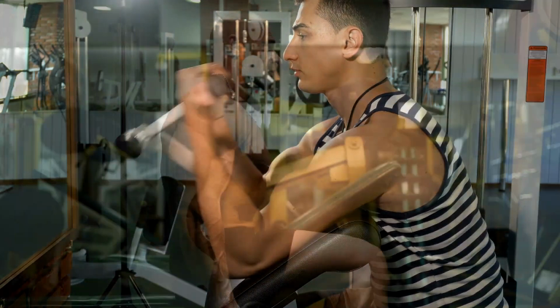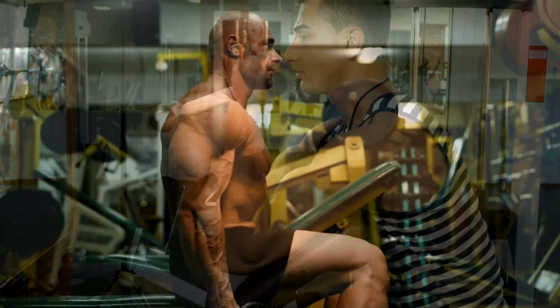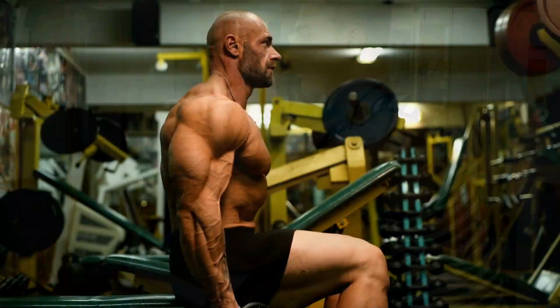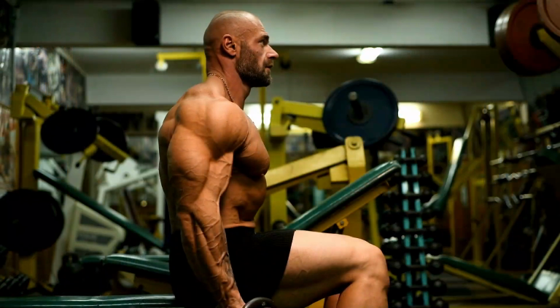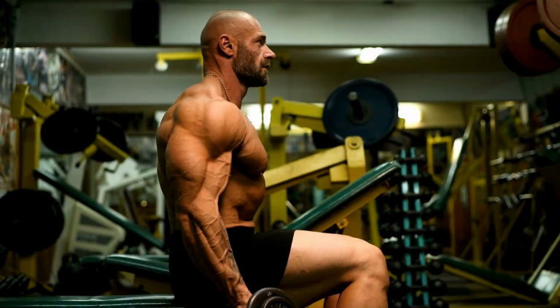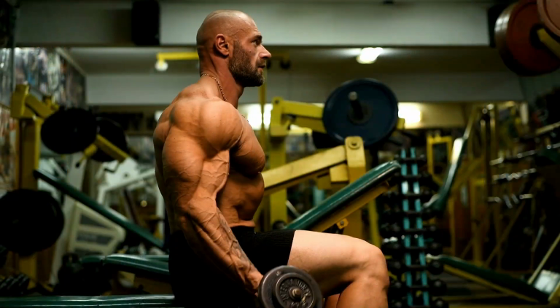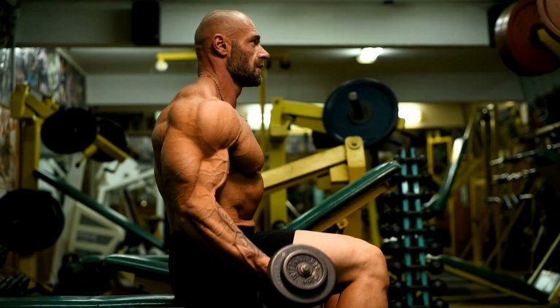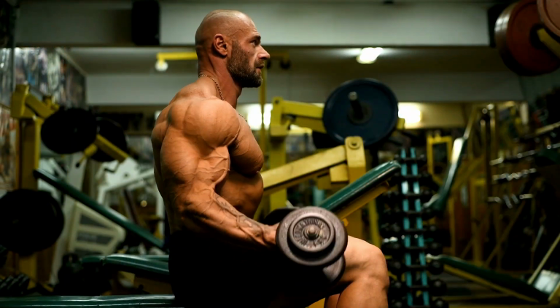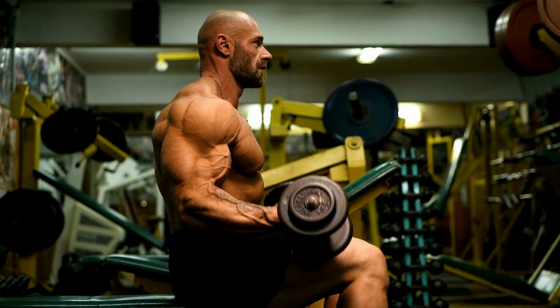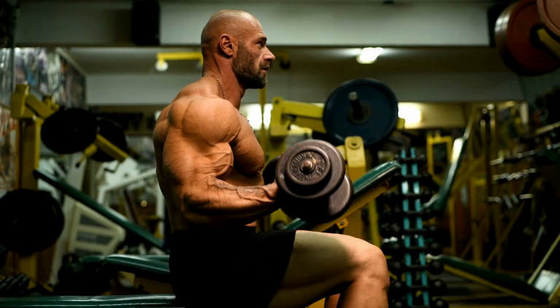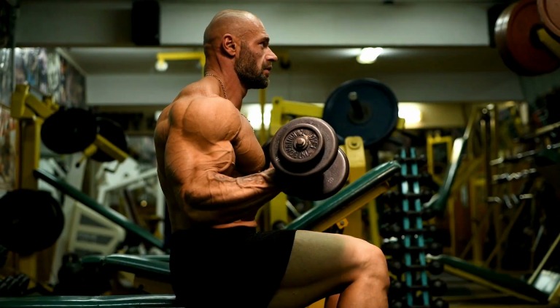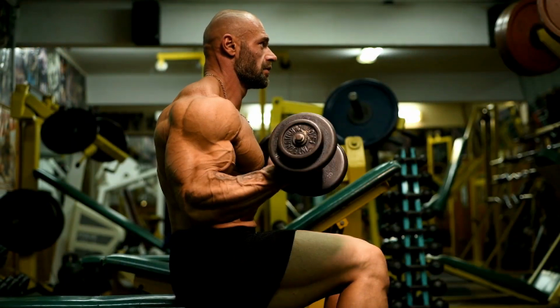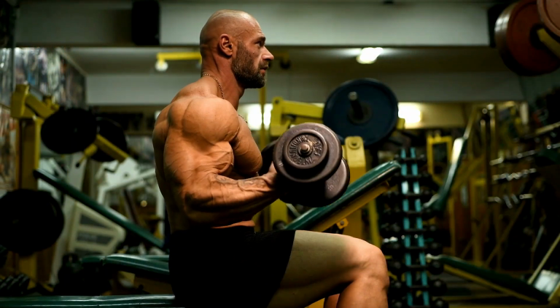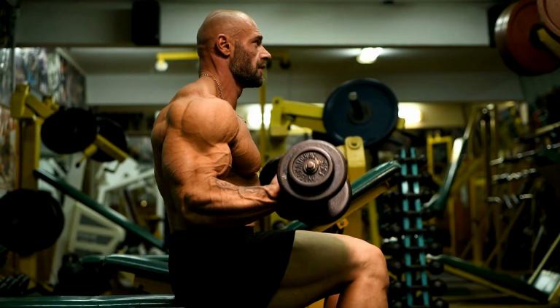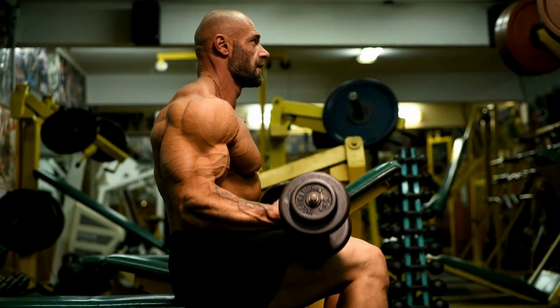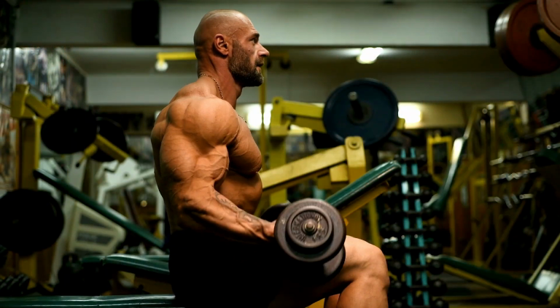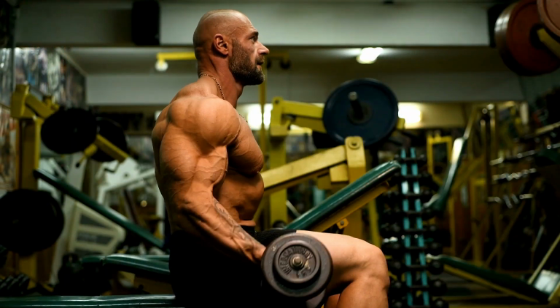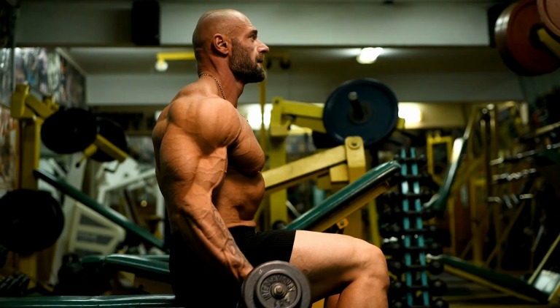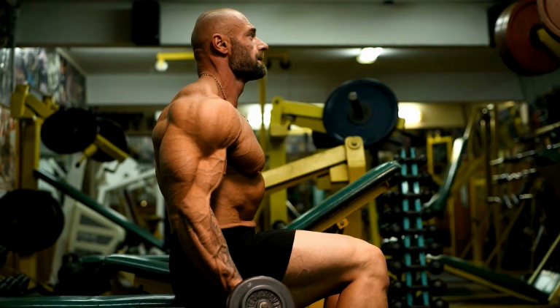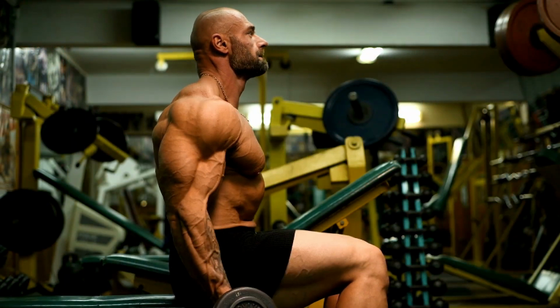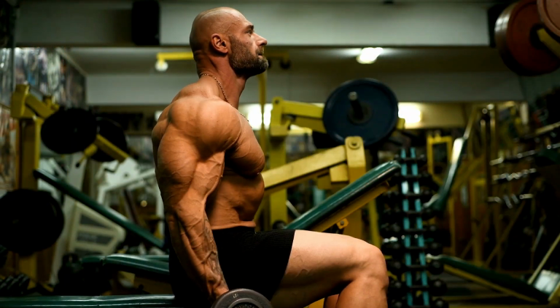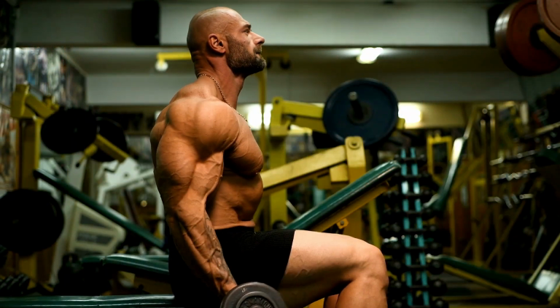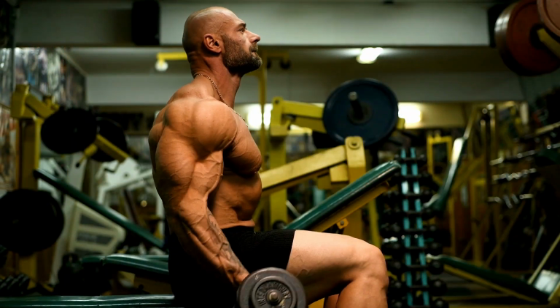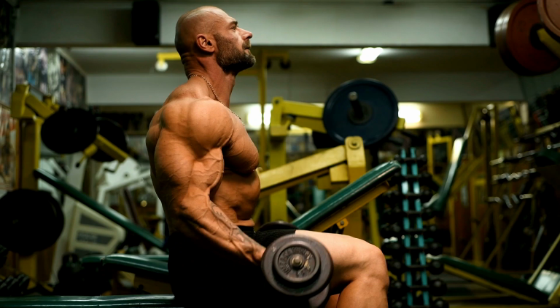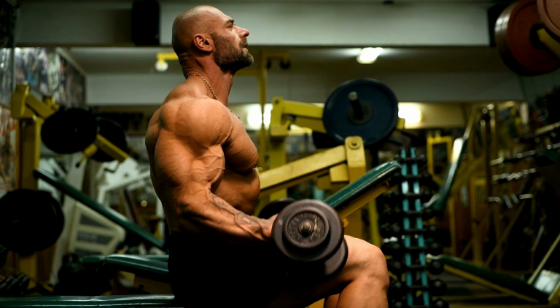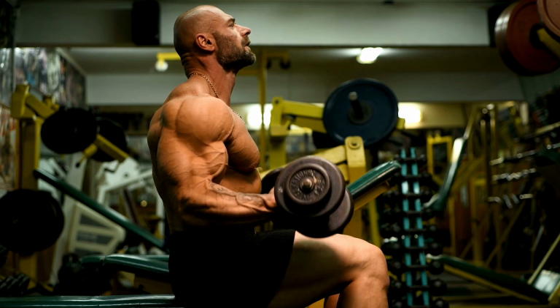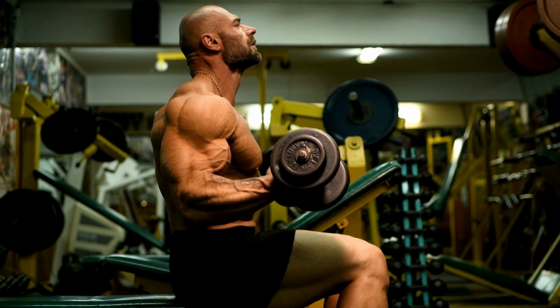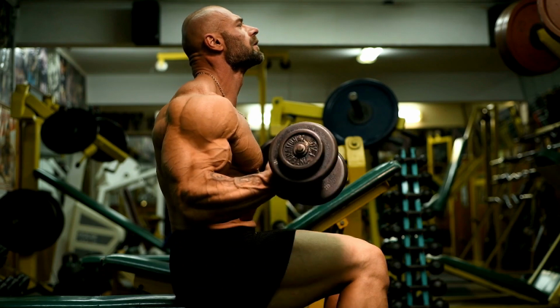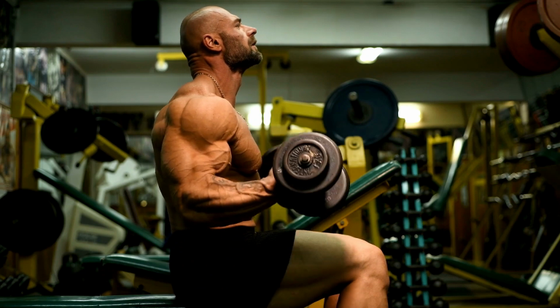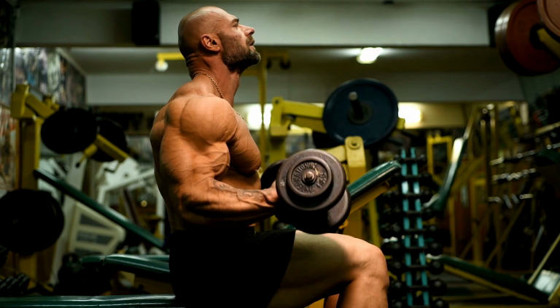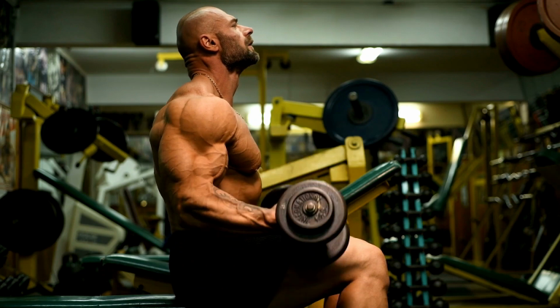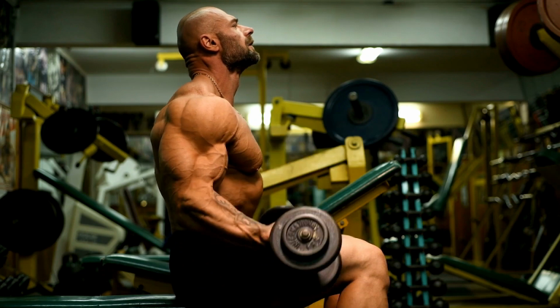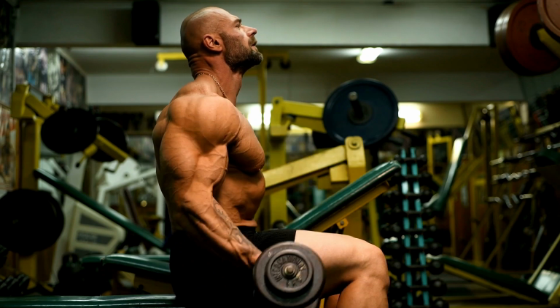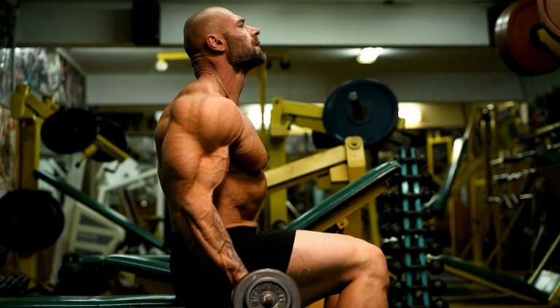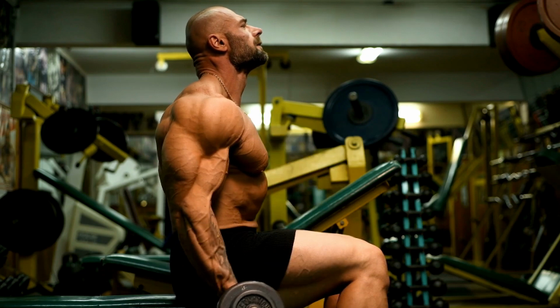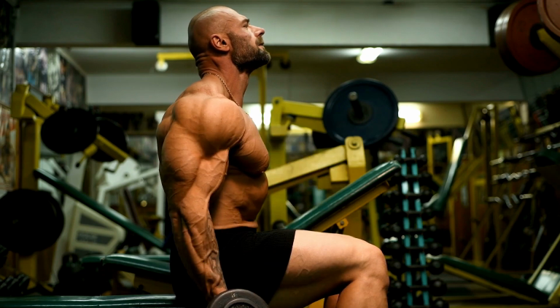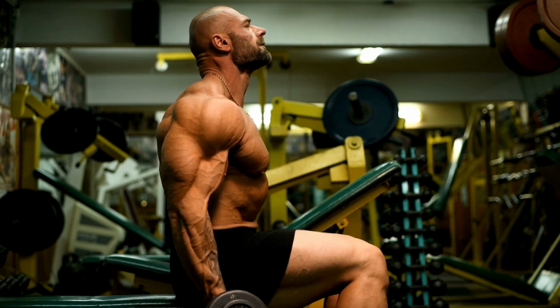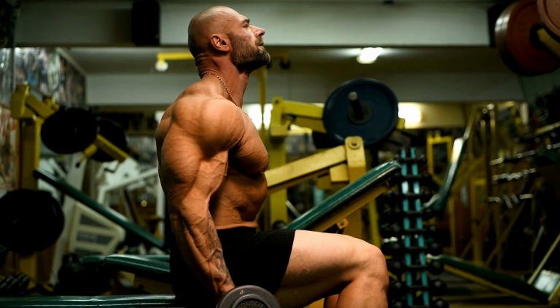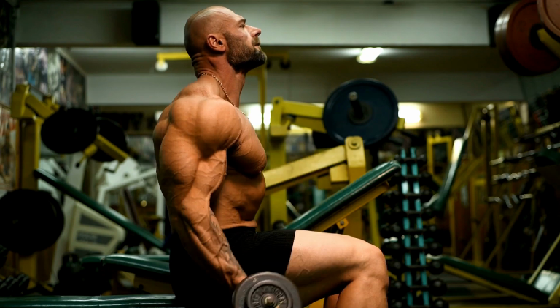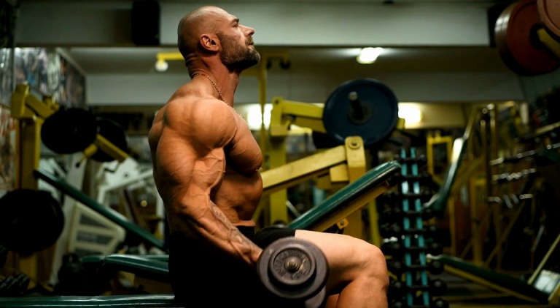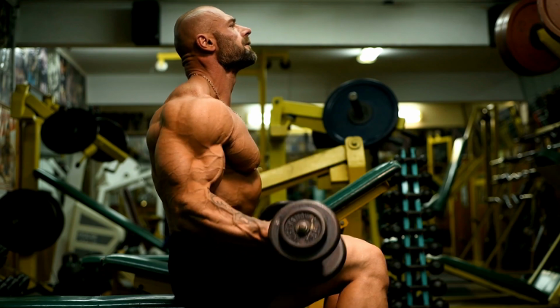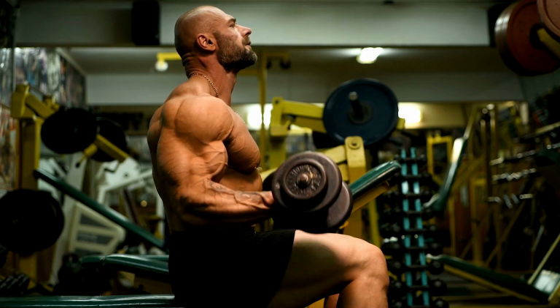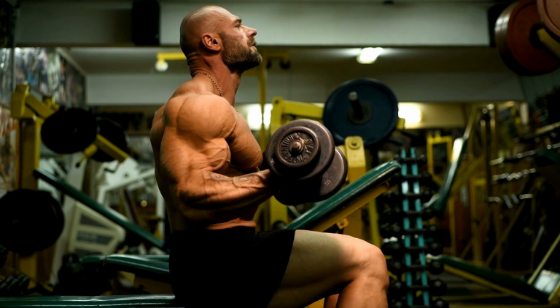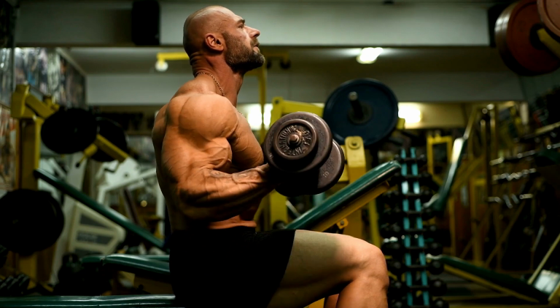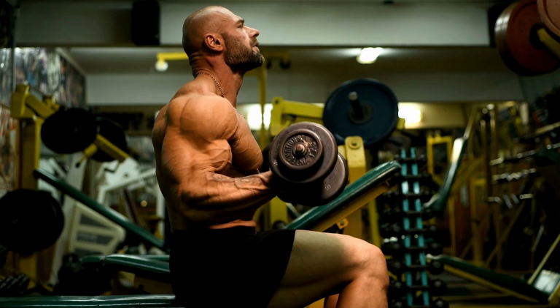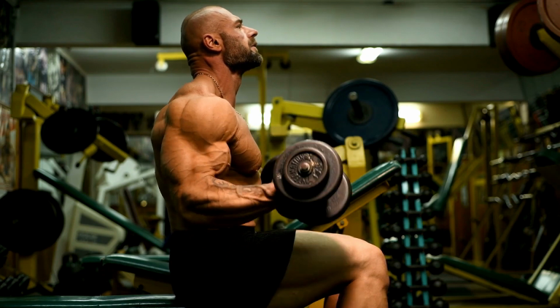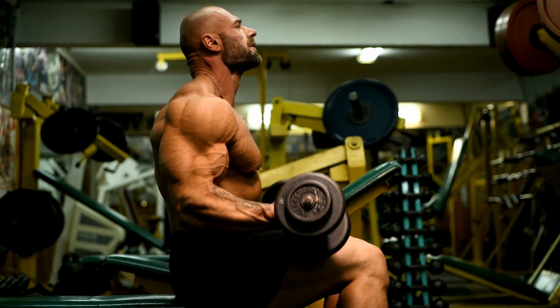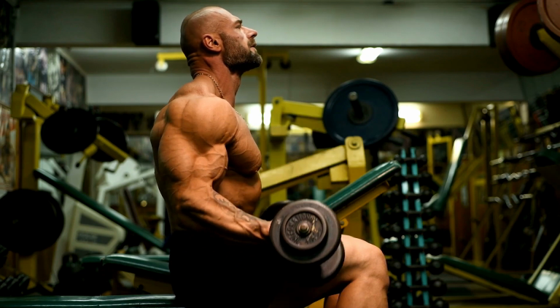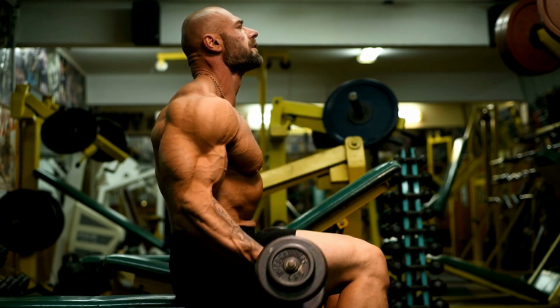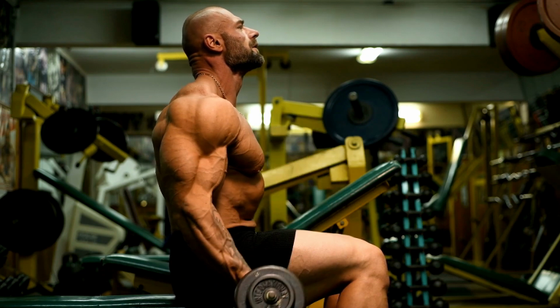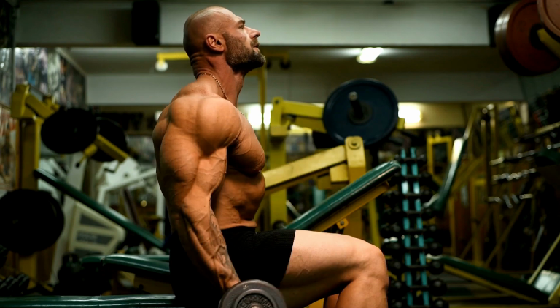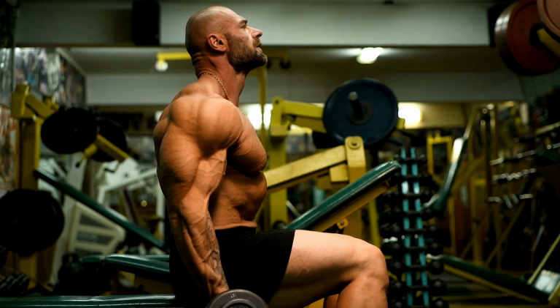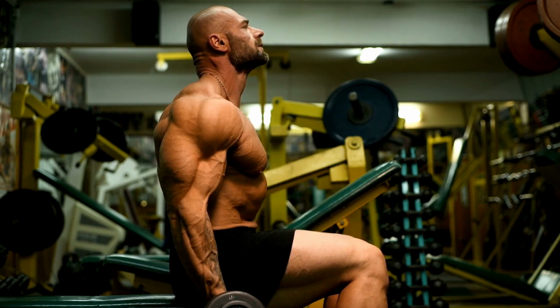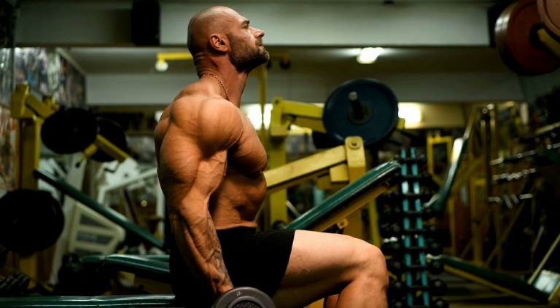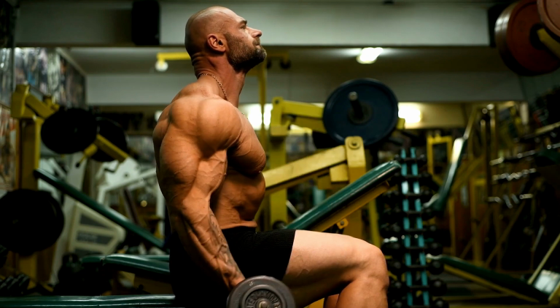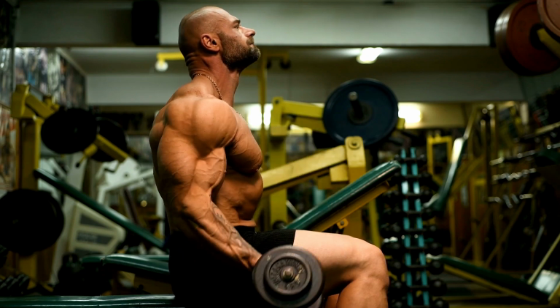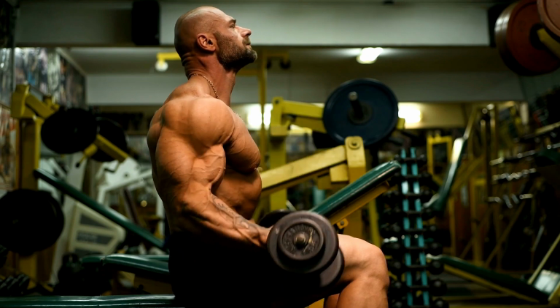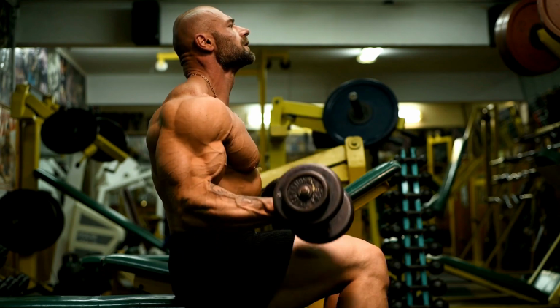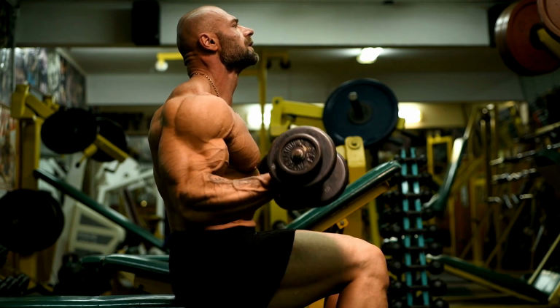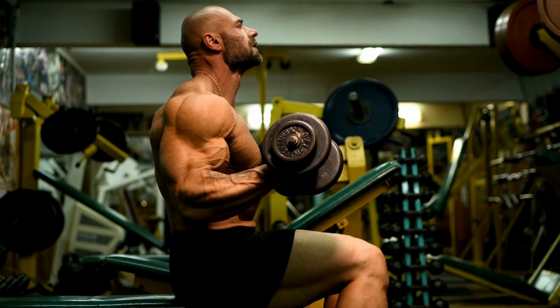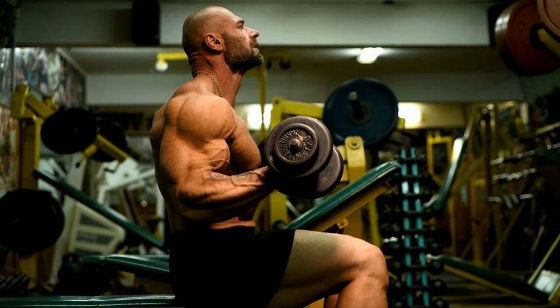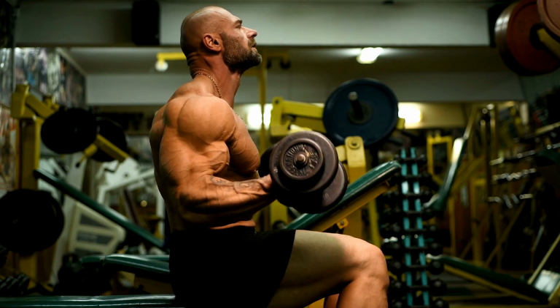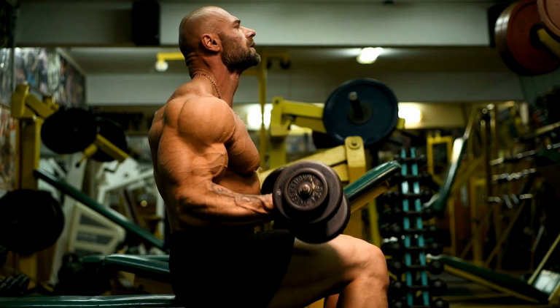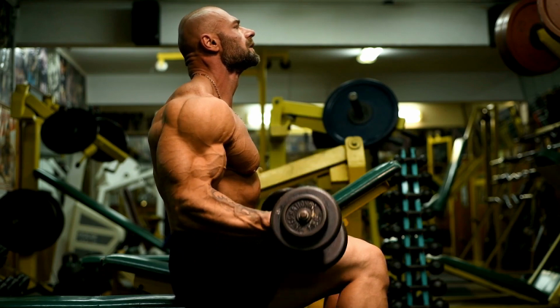And as you challenge yourself with heavier weights, forget about the numbers. Always train to failure, pushing yourself to your limits.